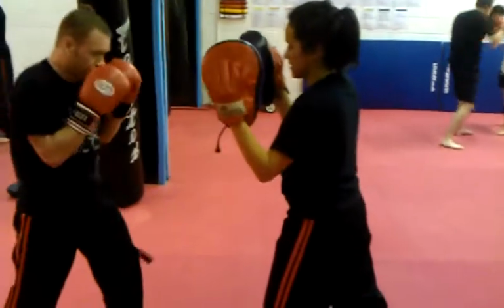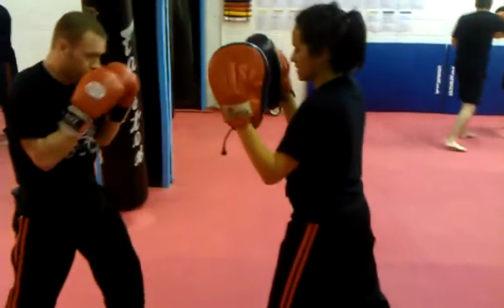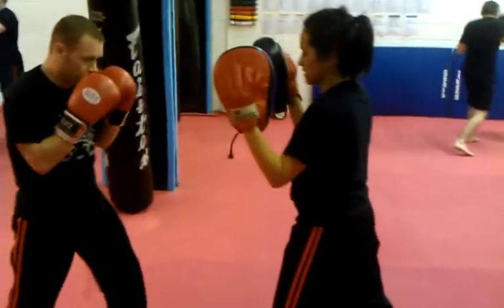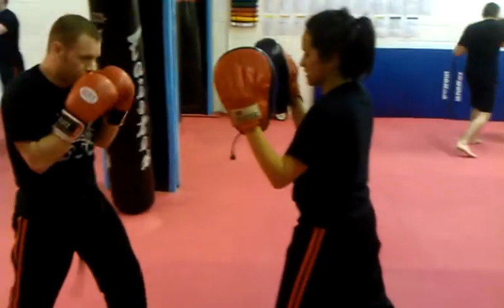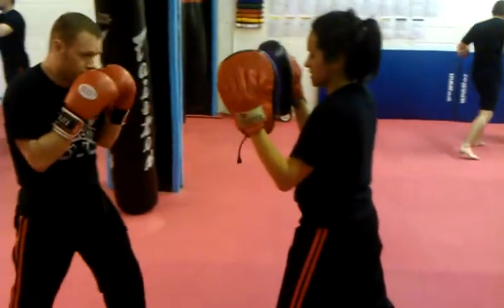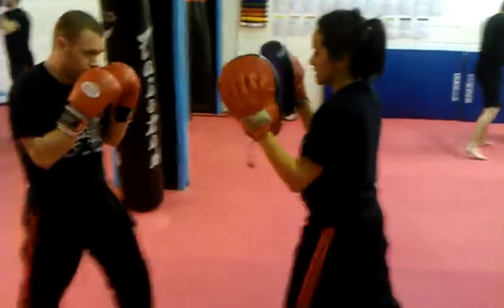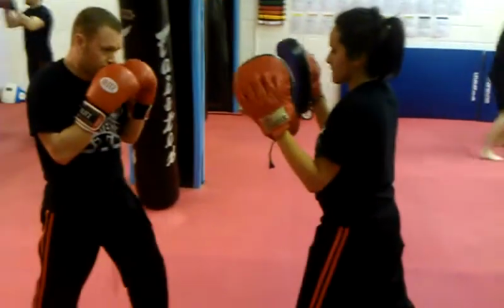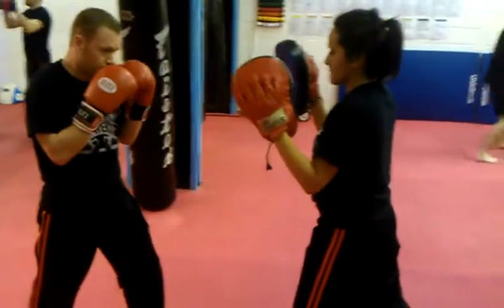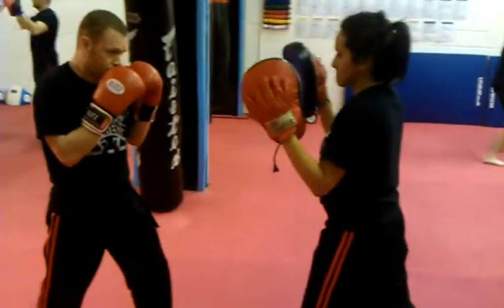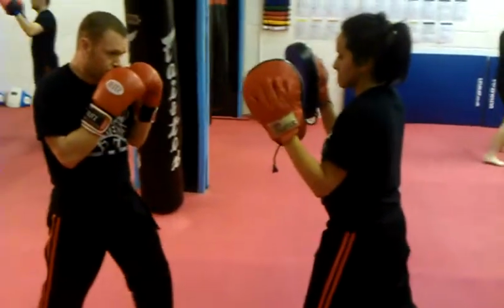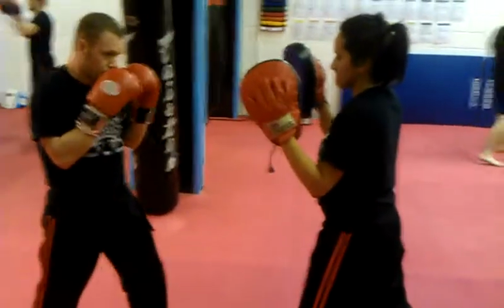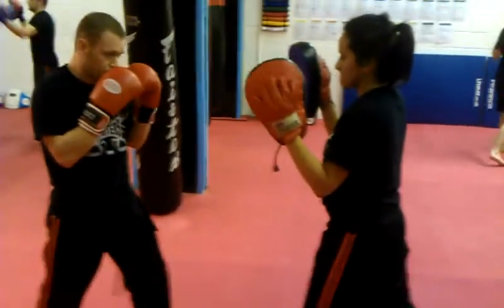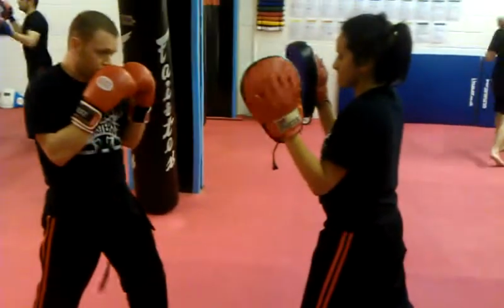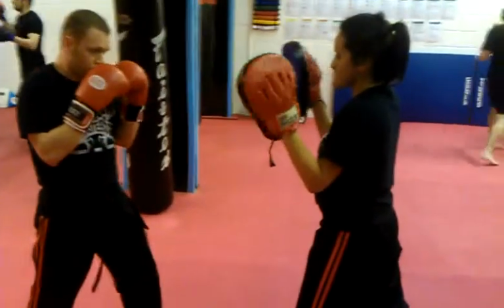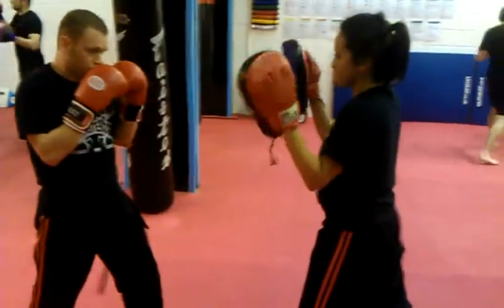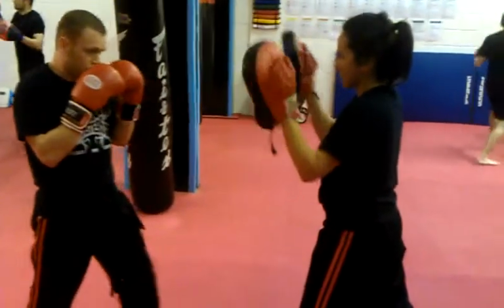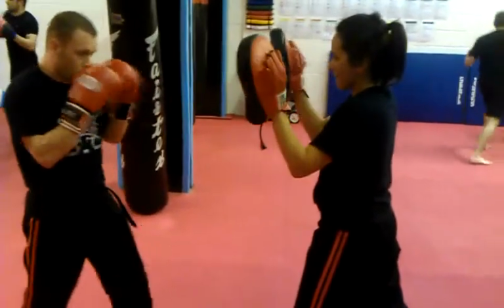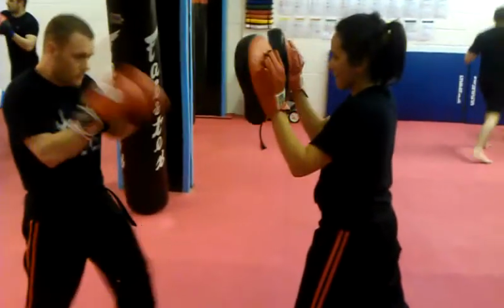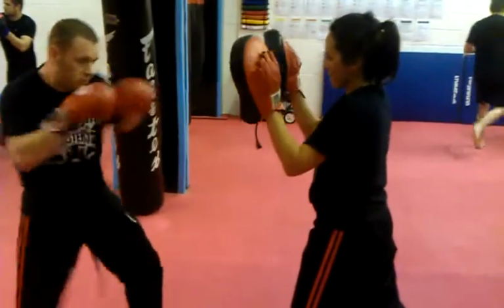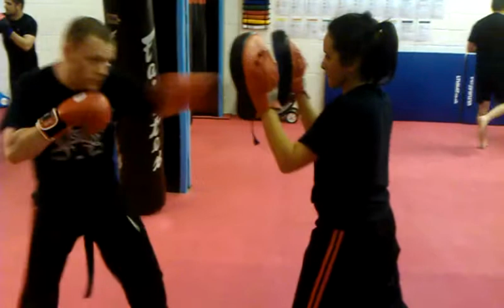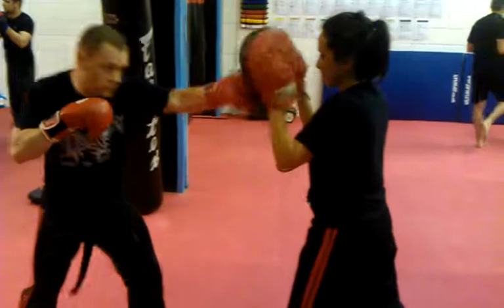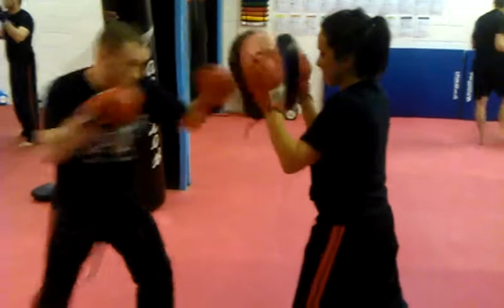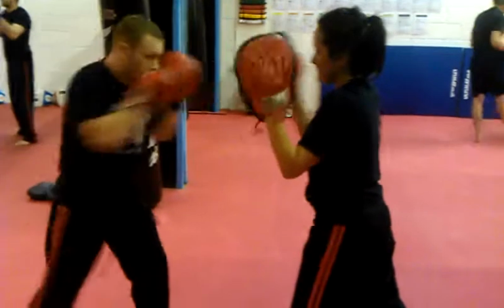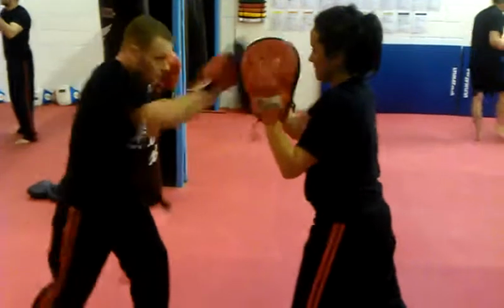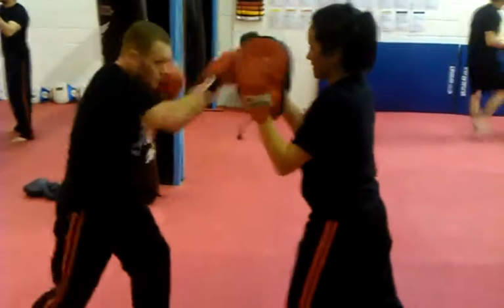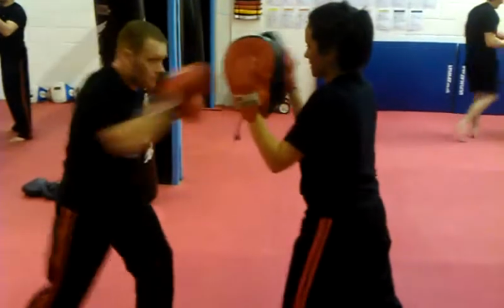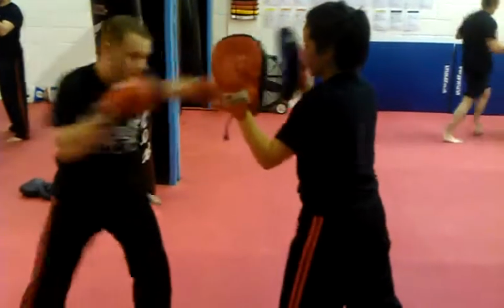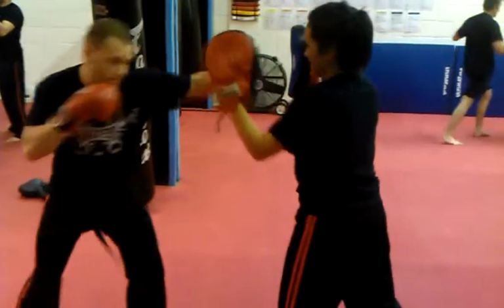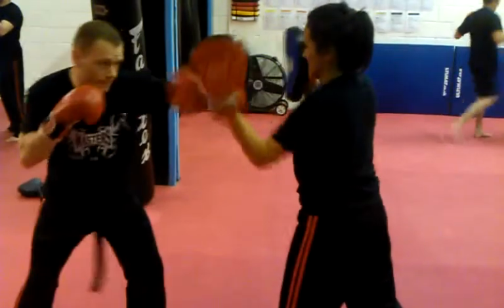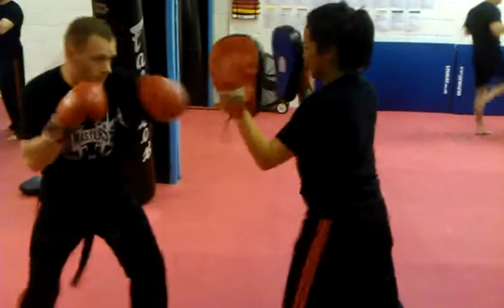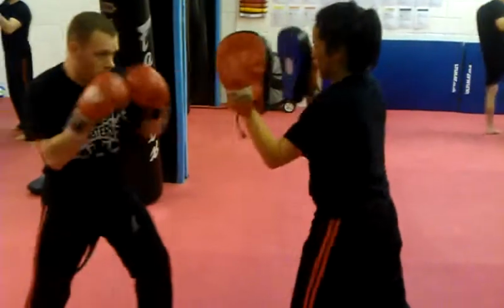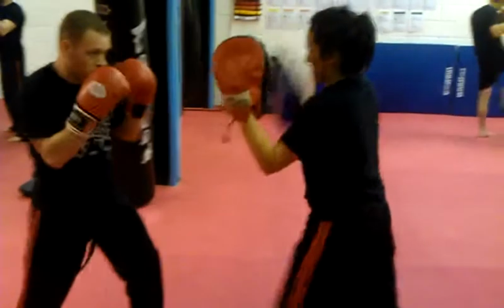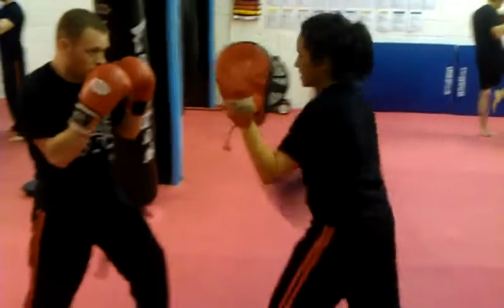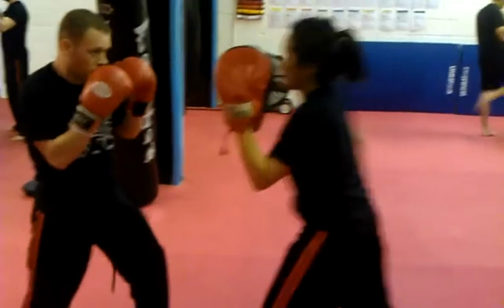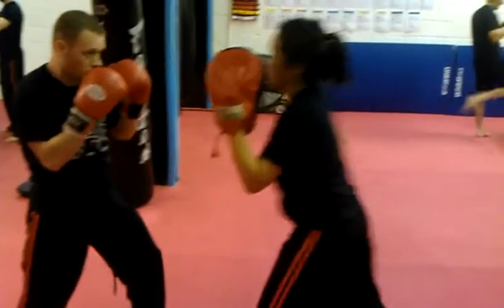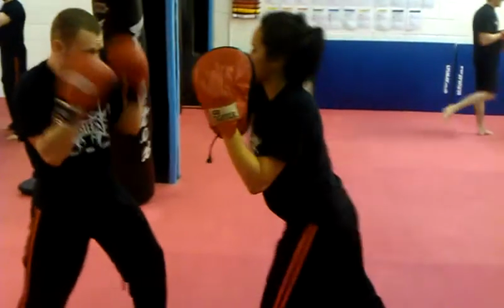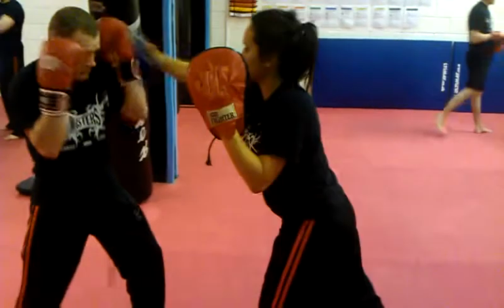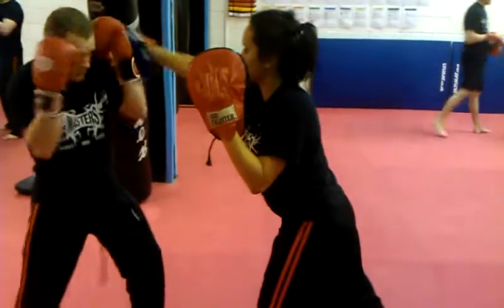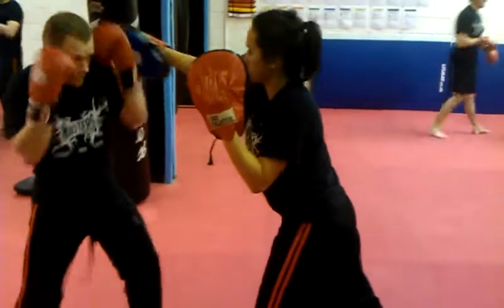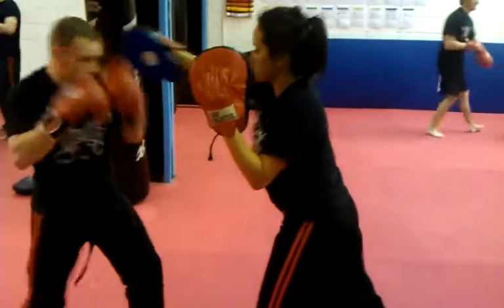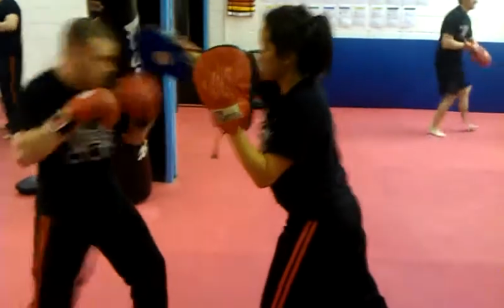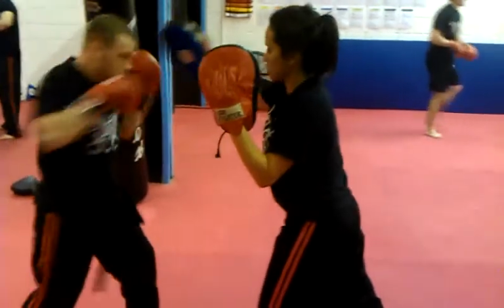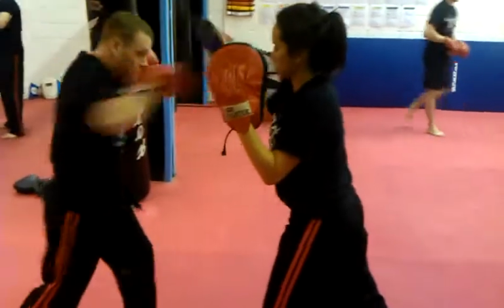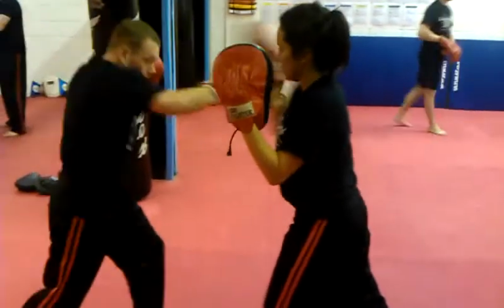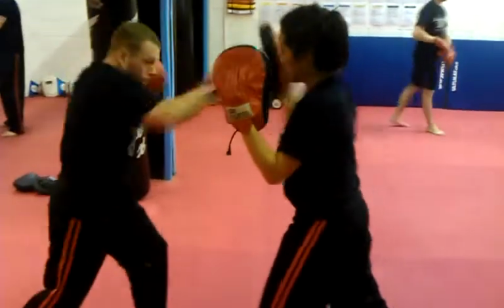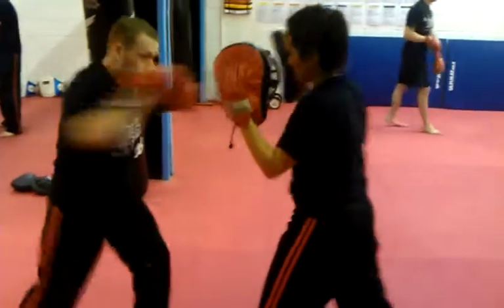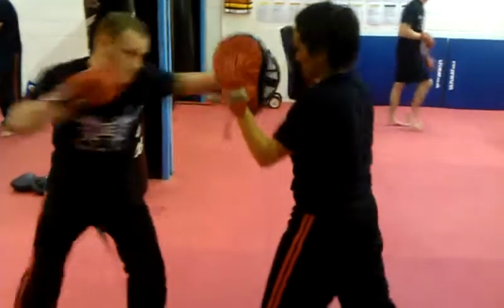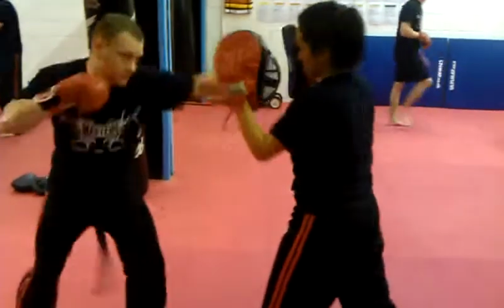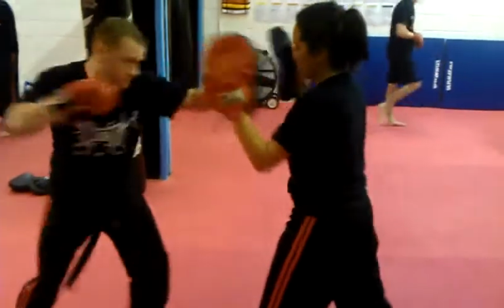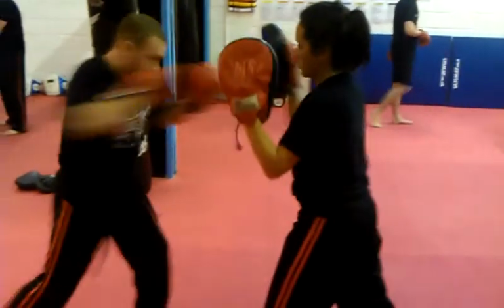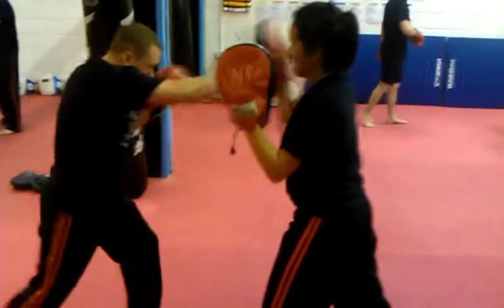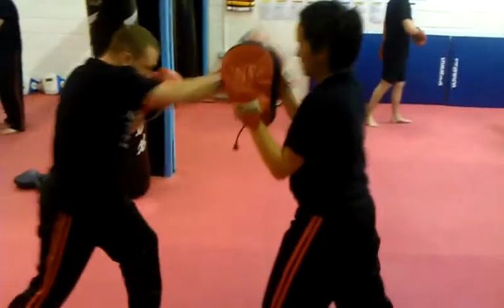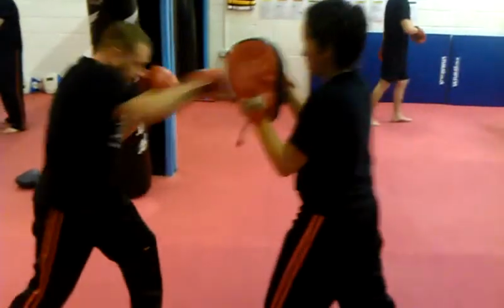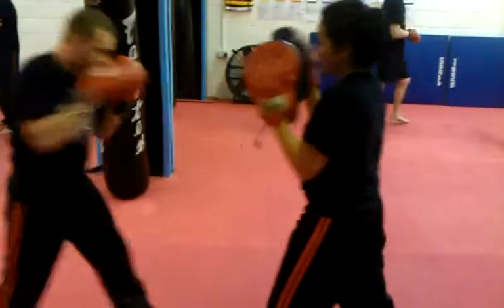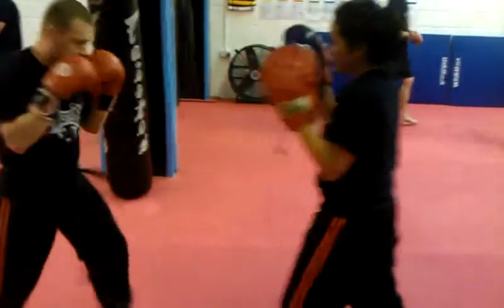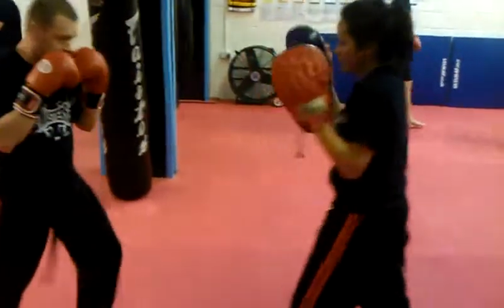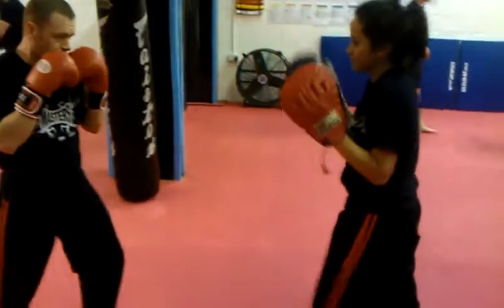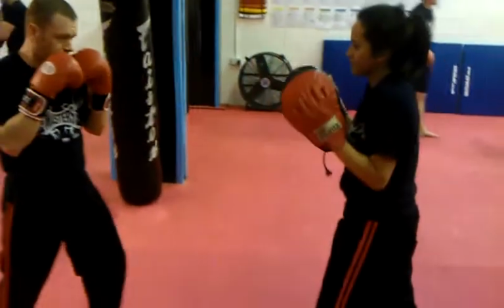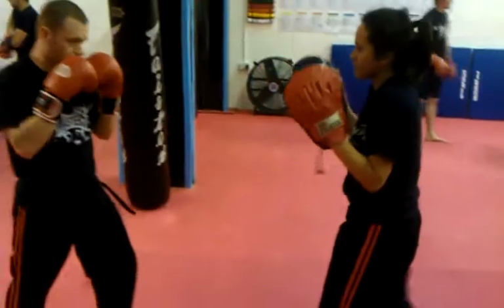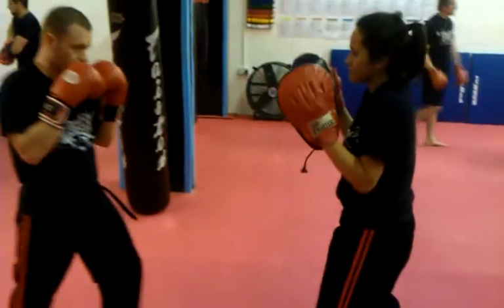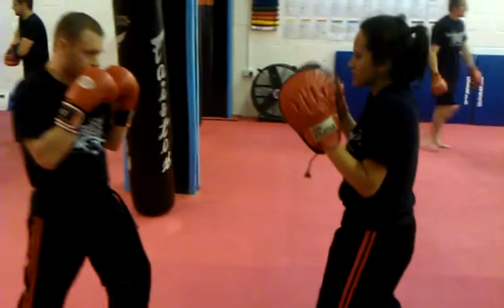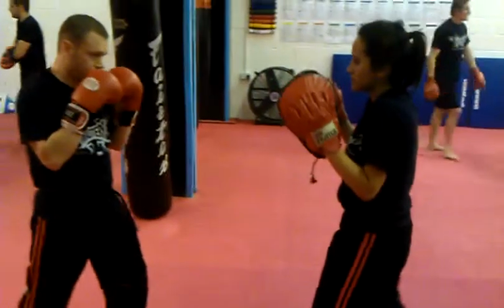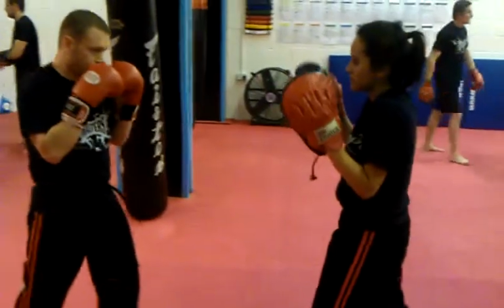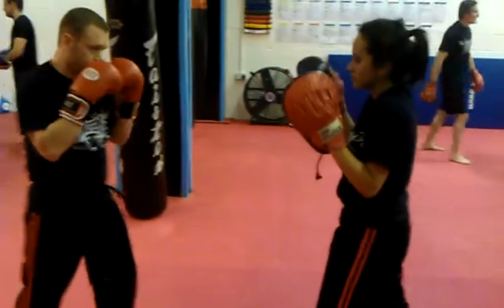And if you do boxing combo two, for example — last punch, they hit you back on the same side, and you punch back with the opposite hand.